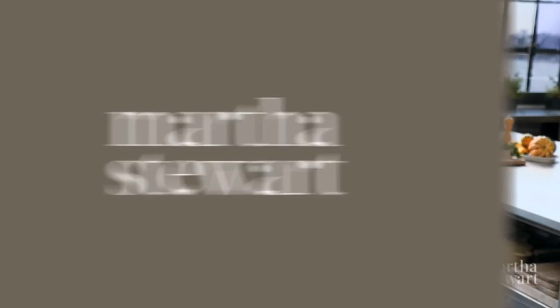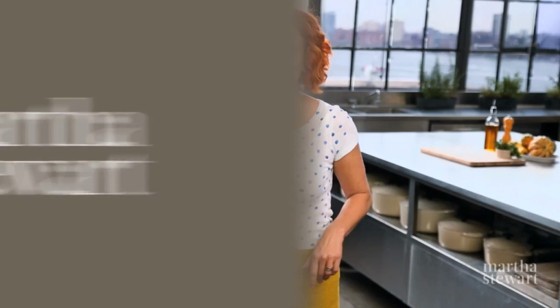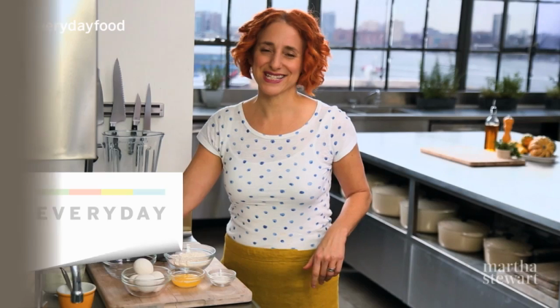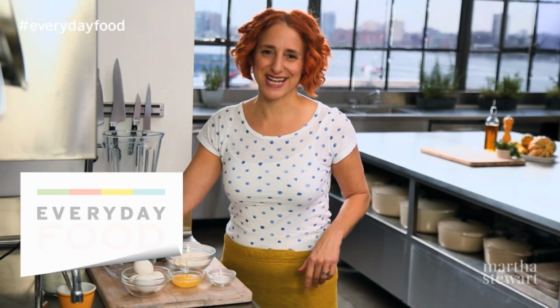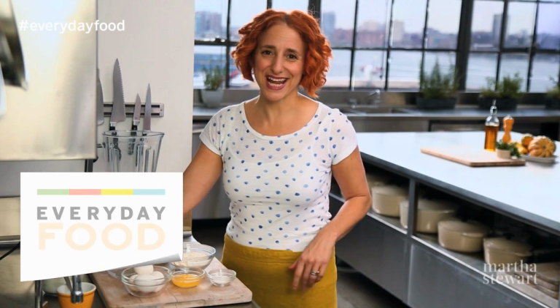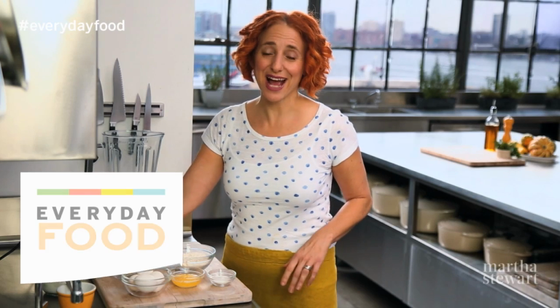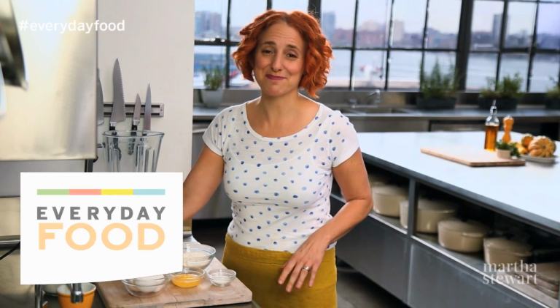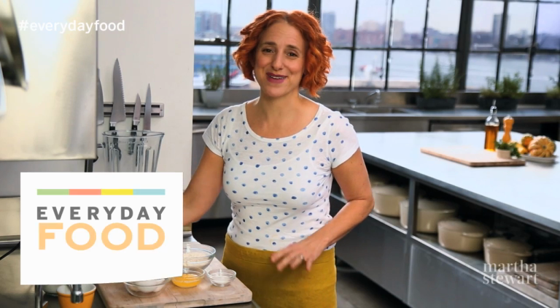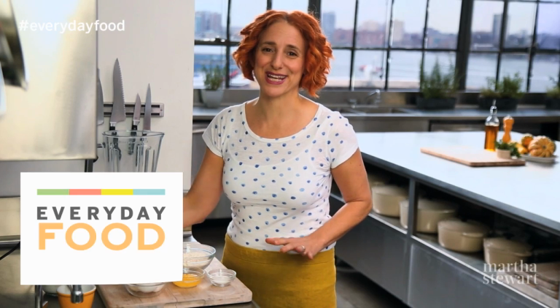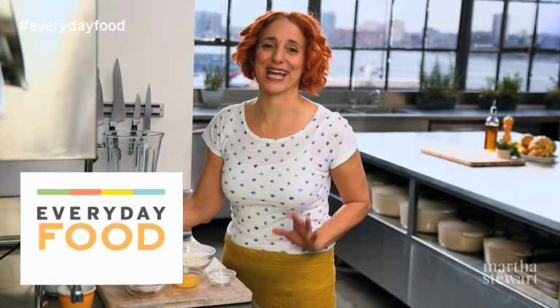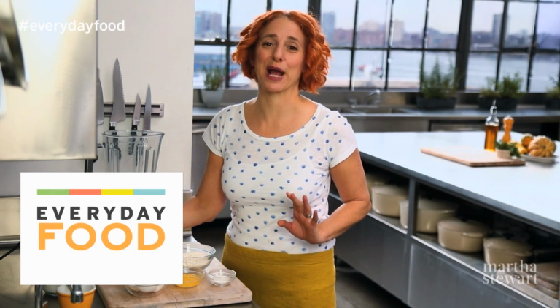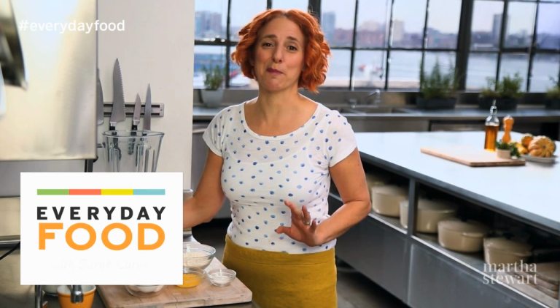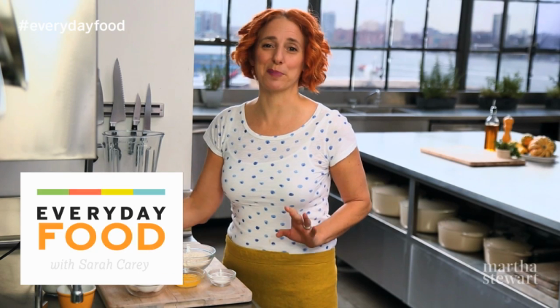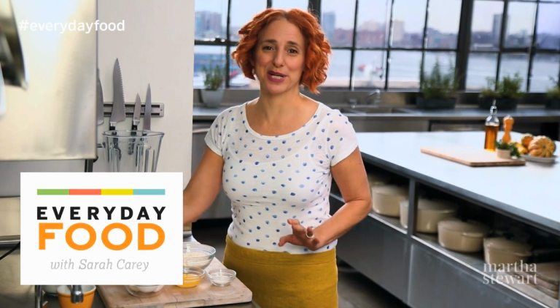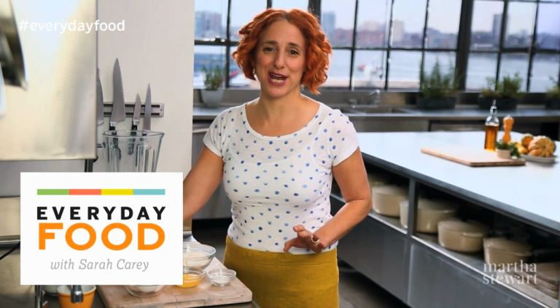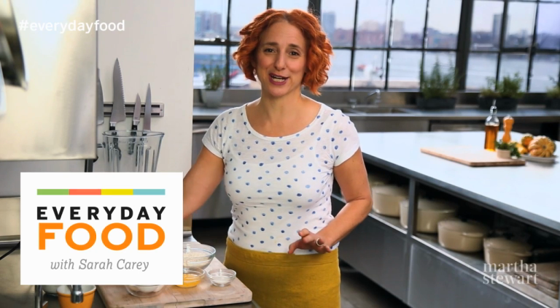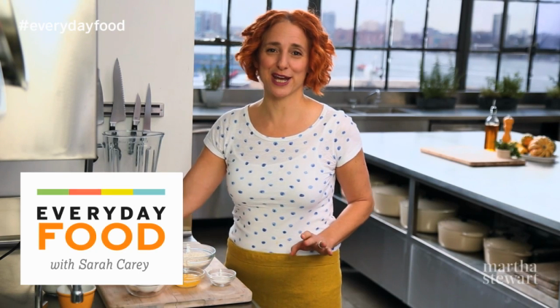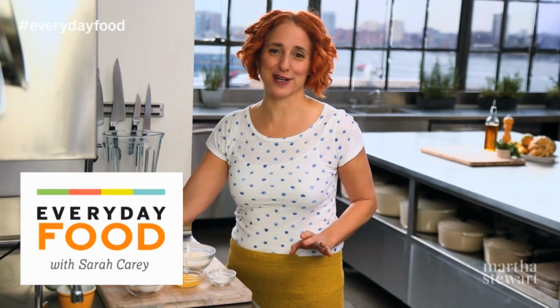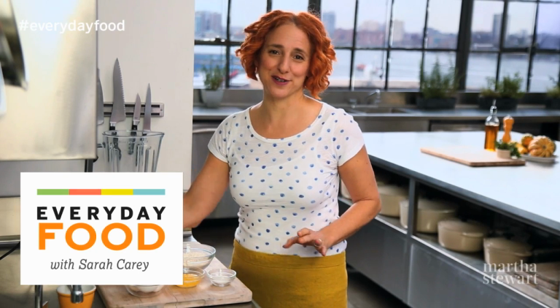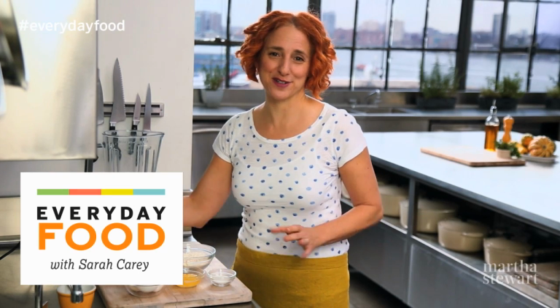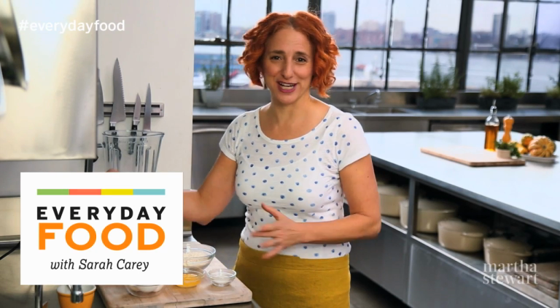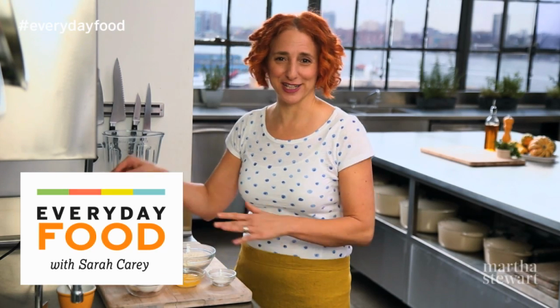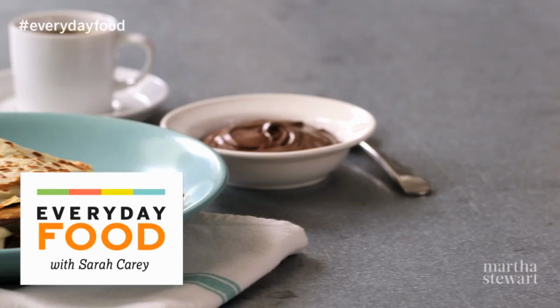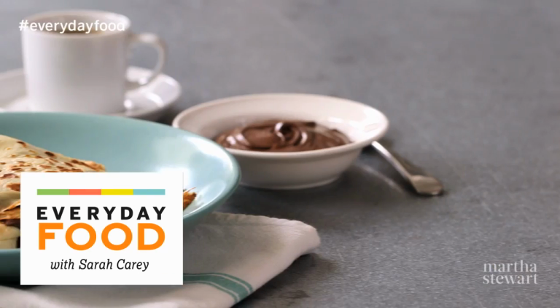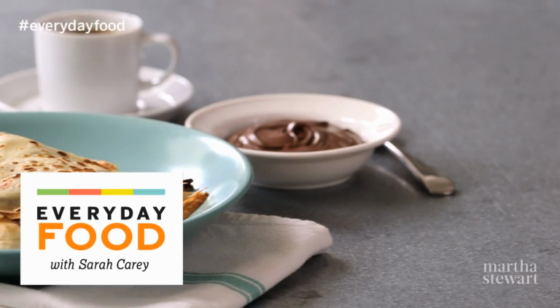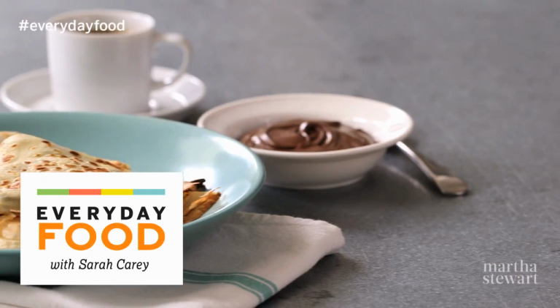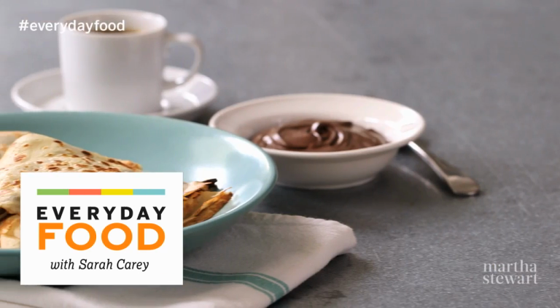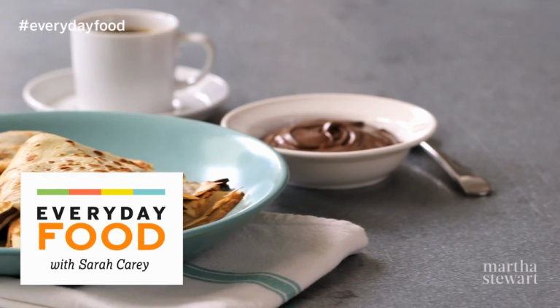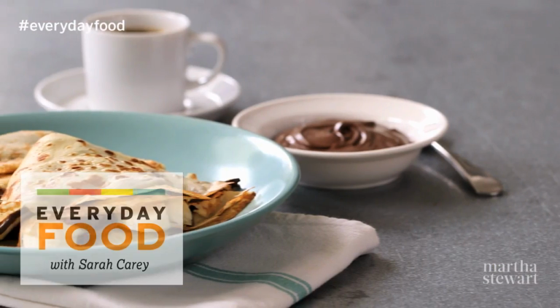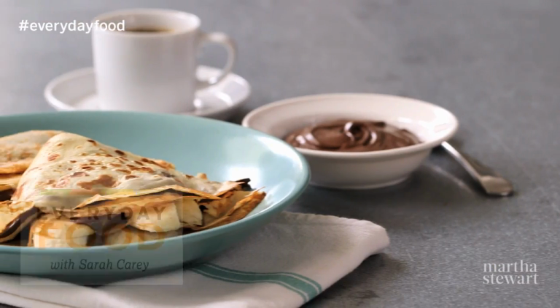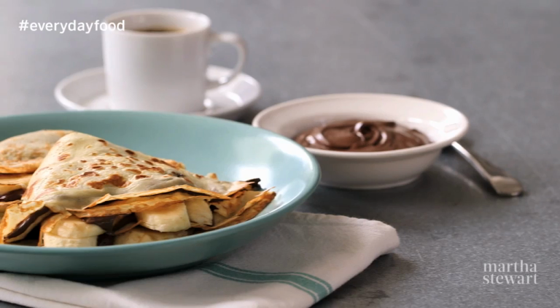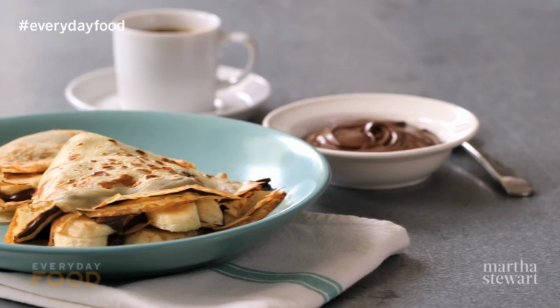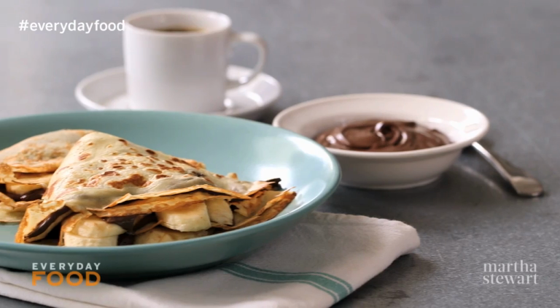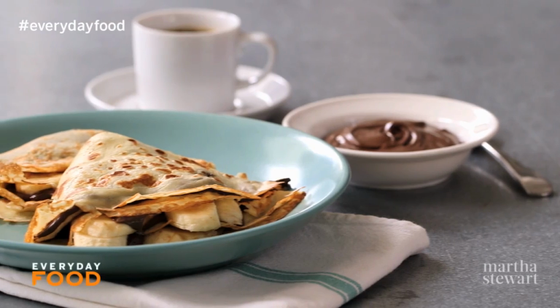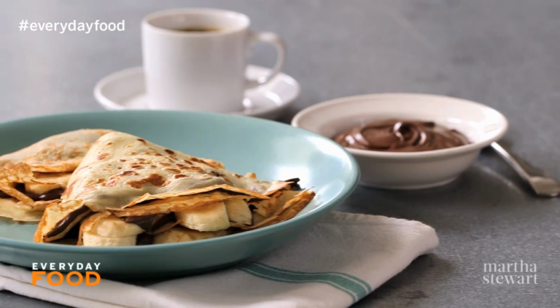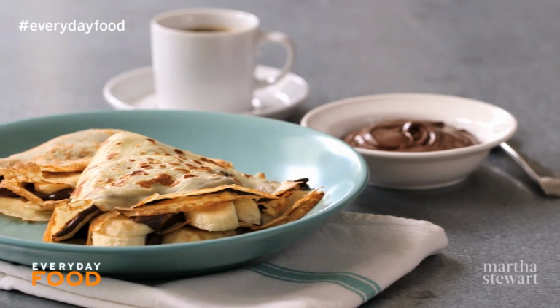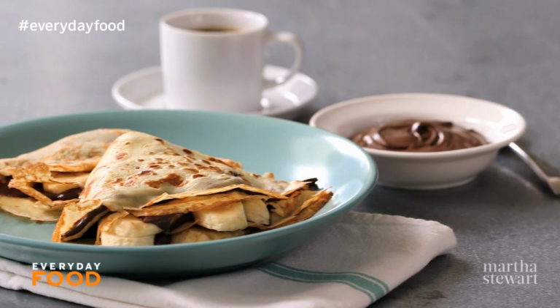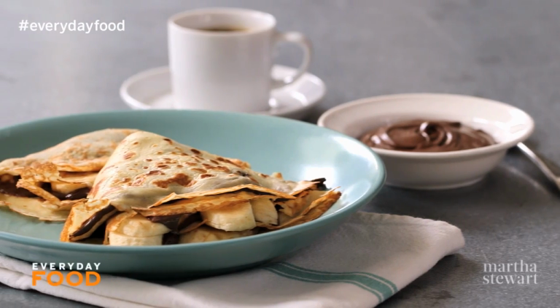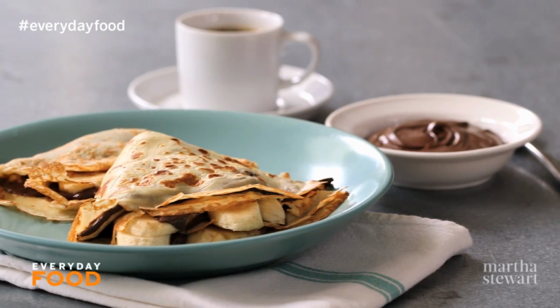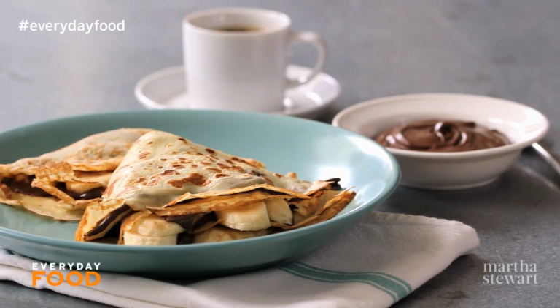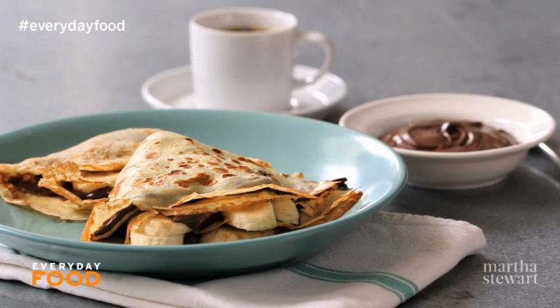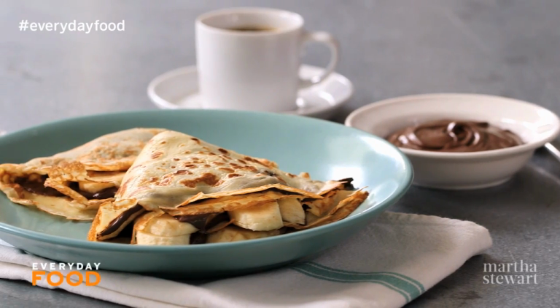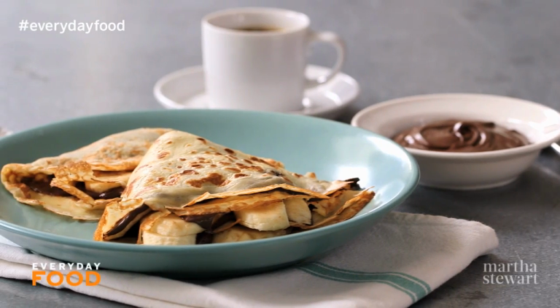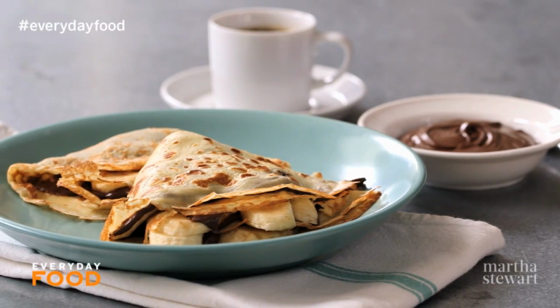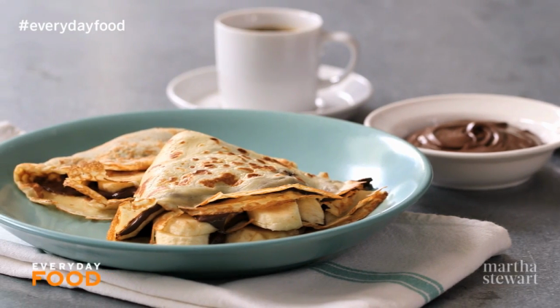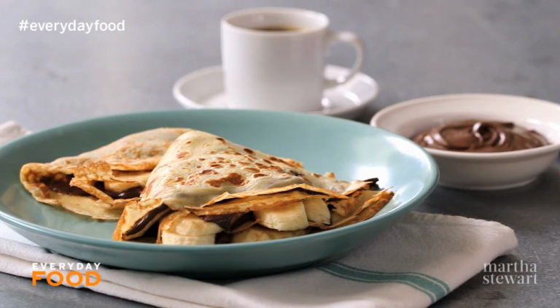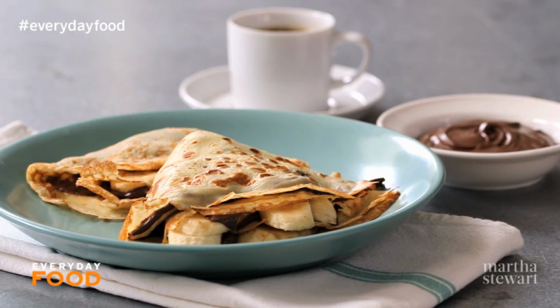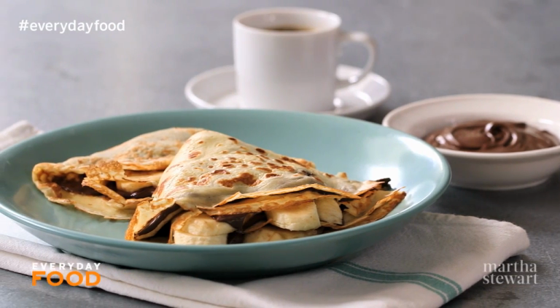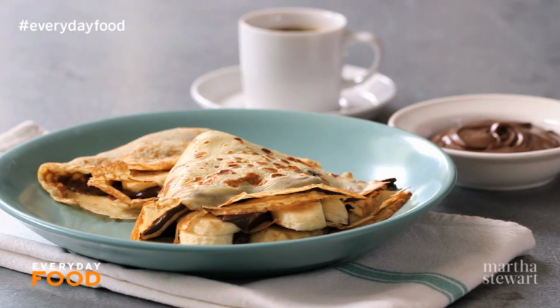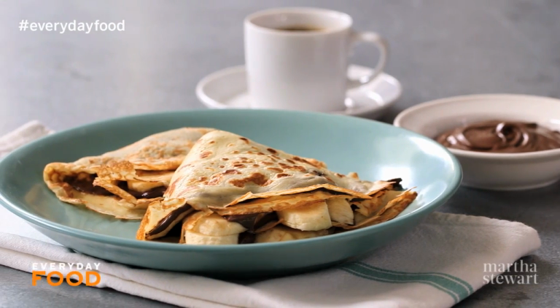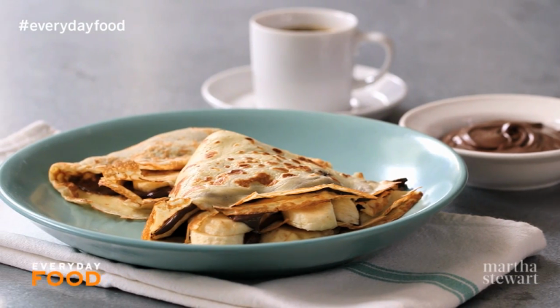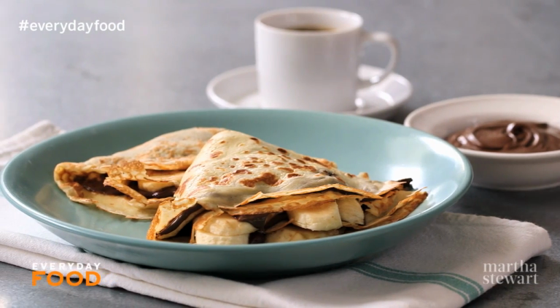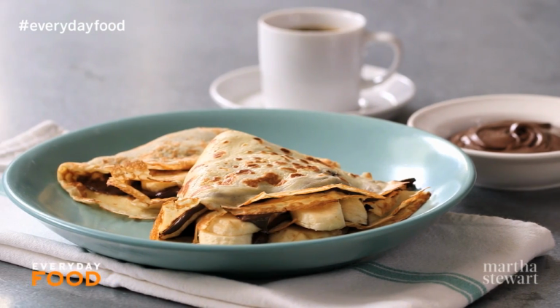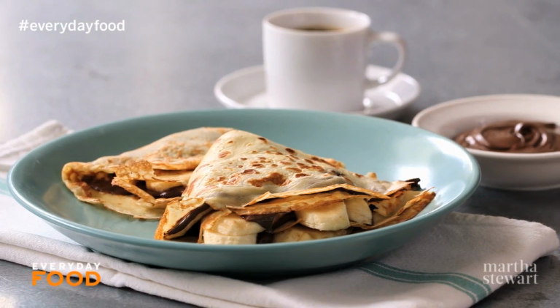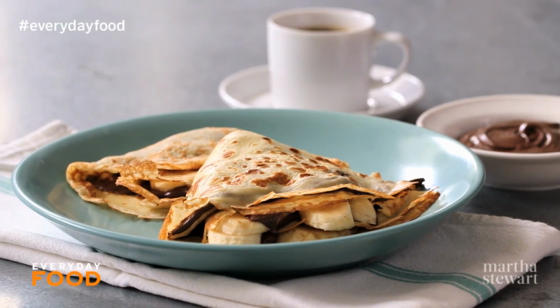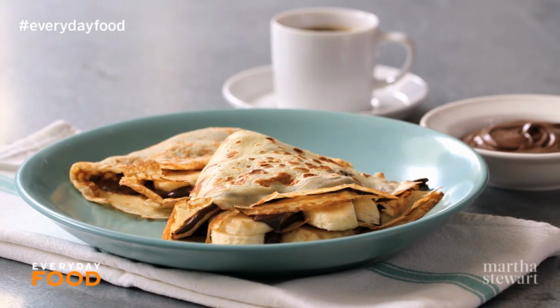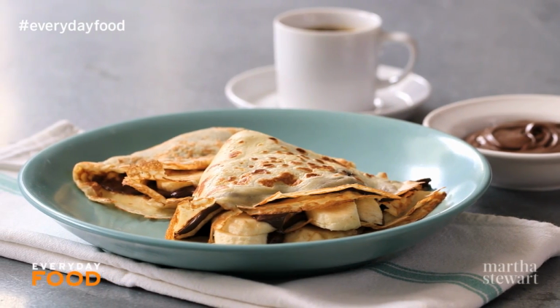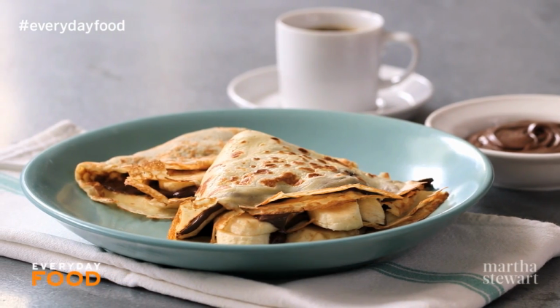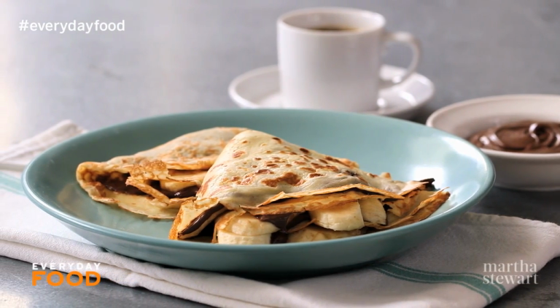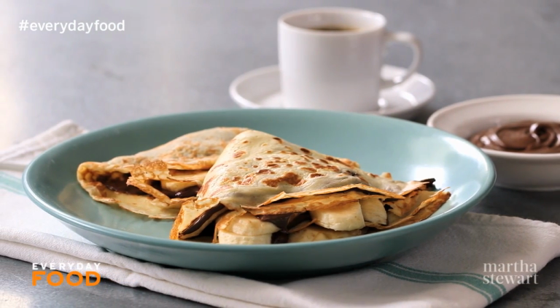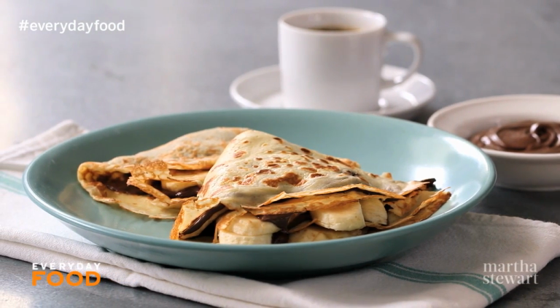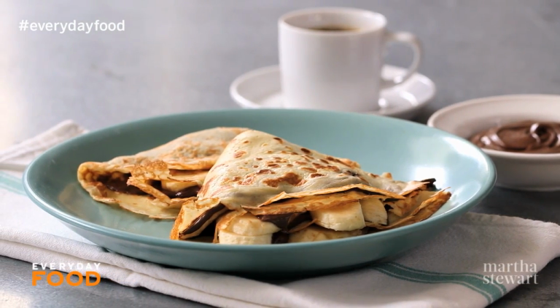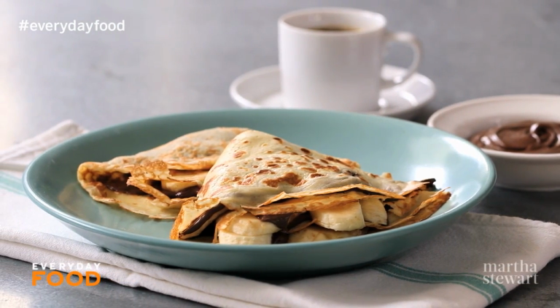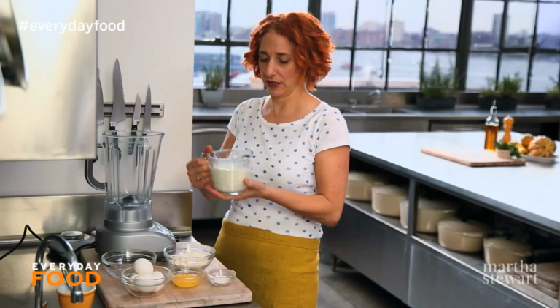Today I'm making banana and Nutella crepes. They're so fantastic, and the great thing about crepes is they're completely make-ahead.